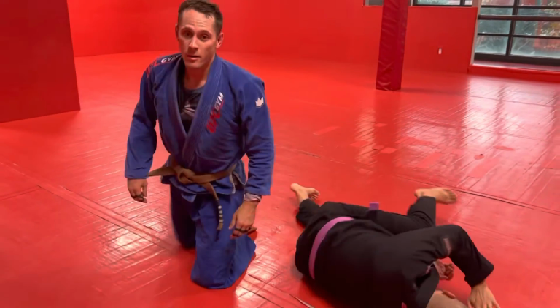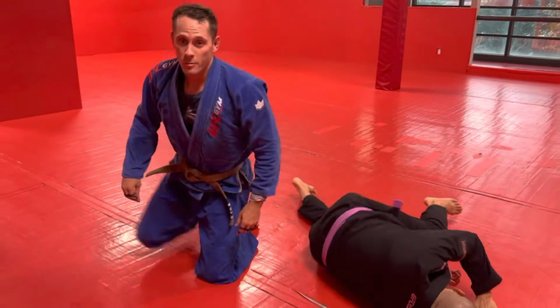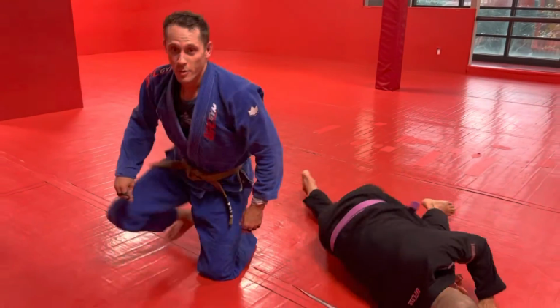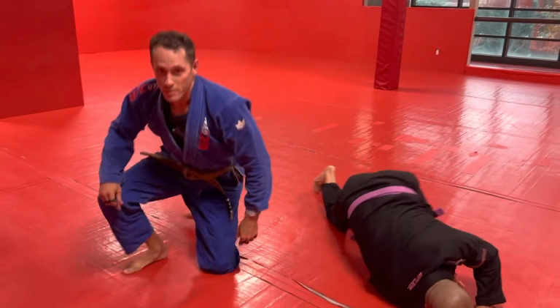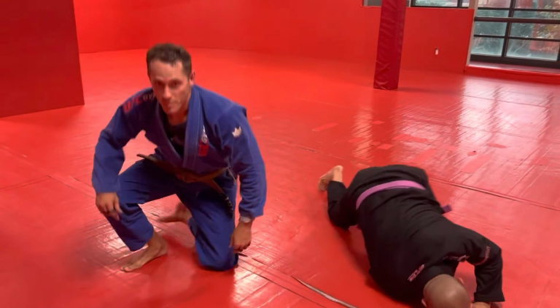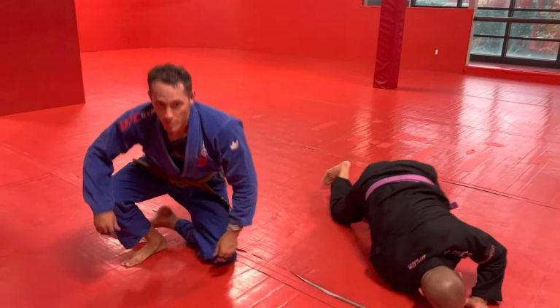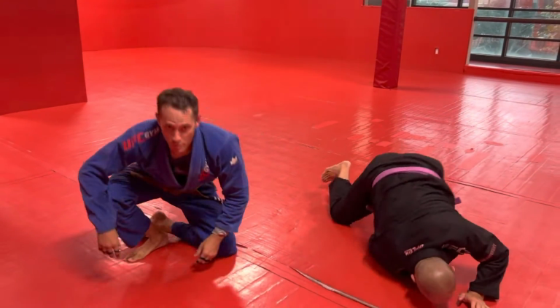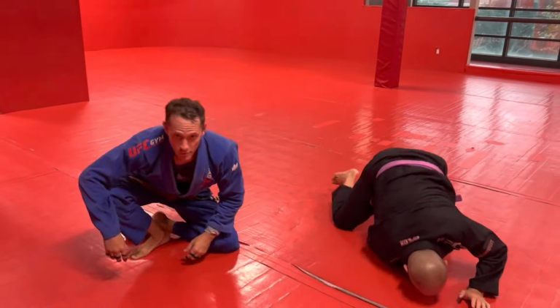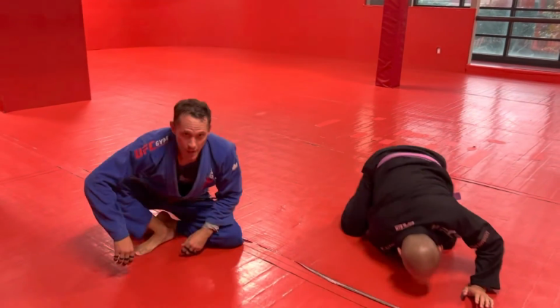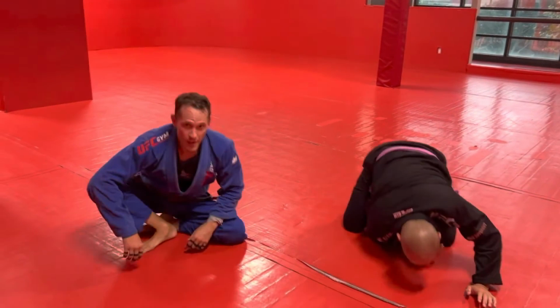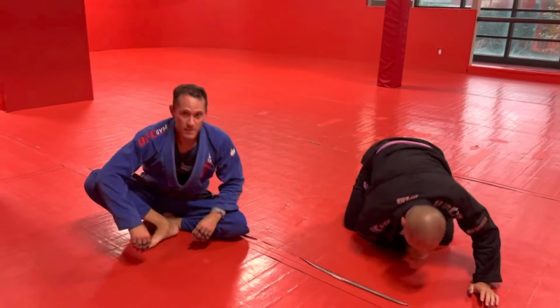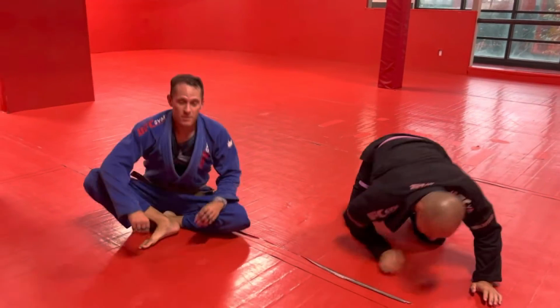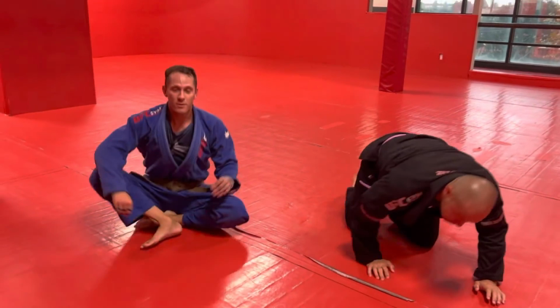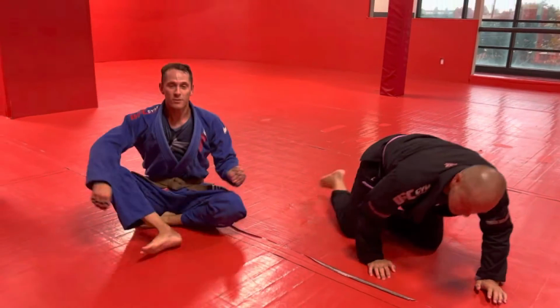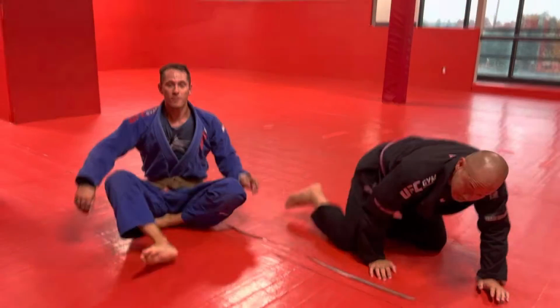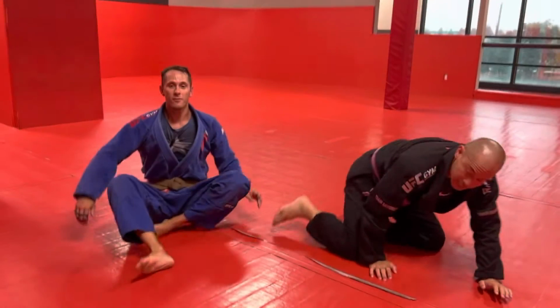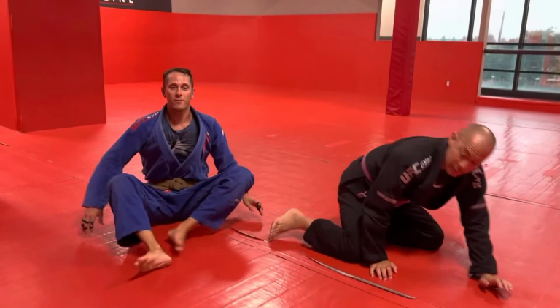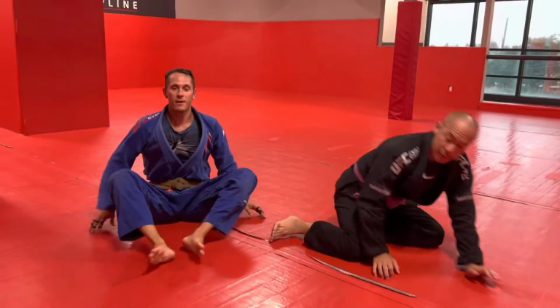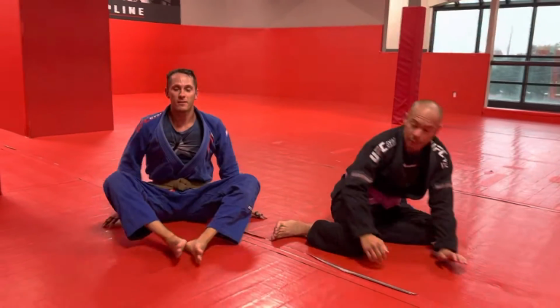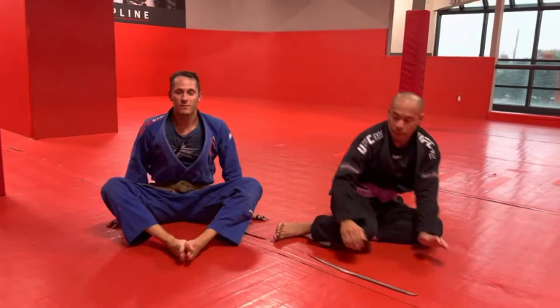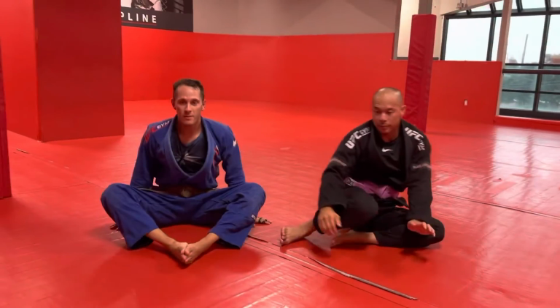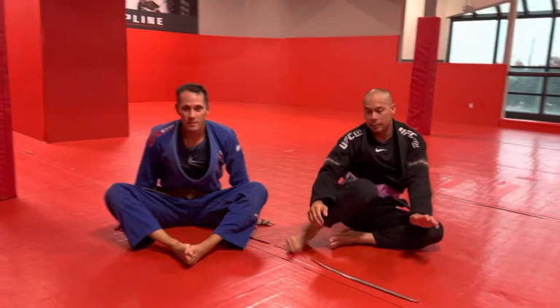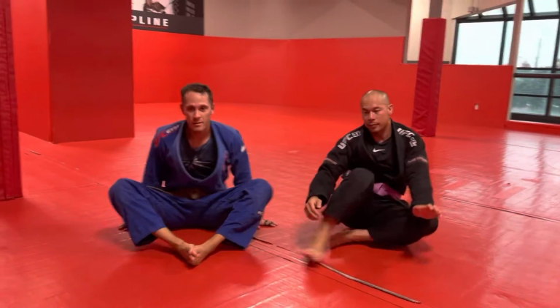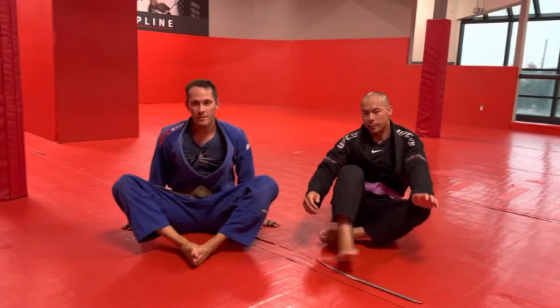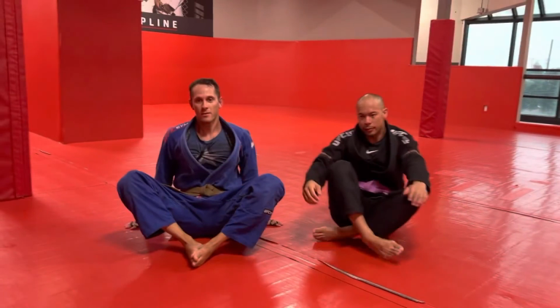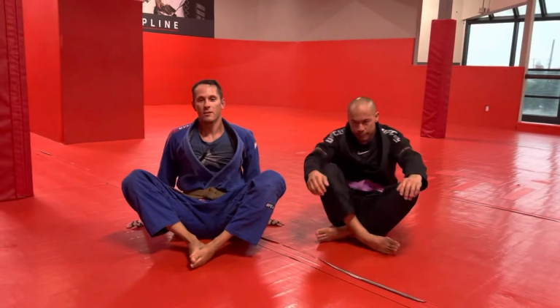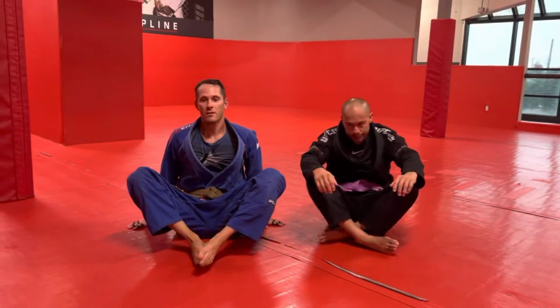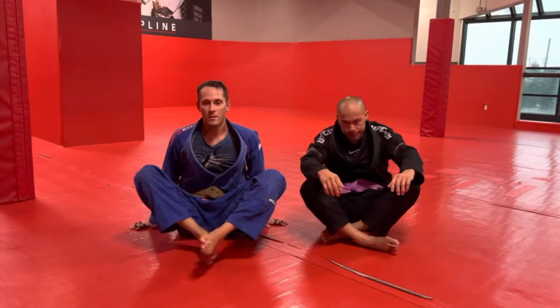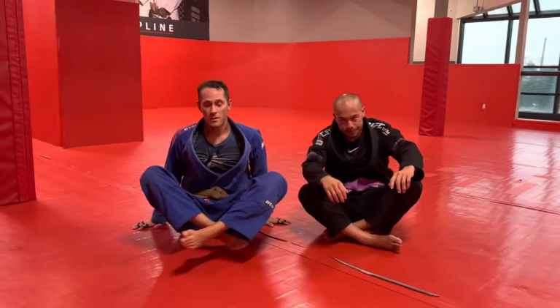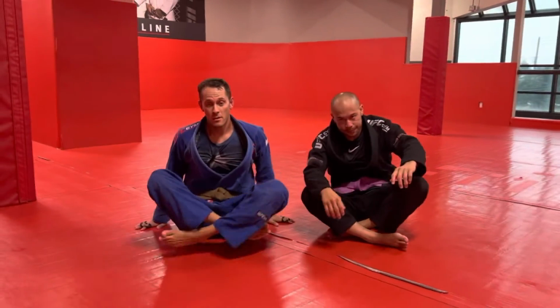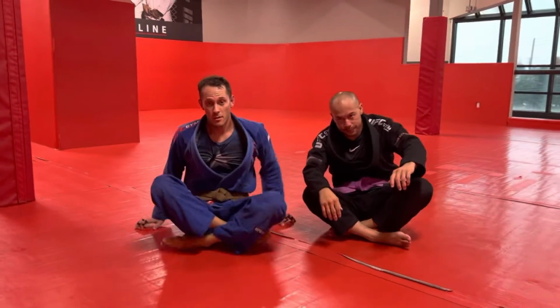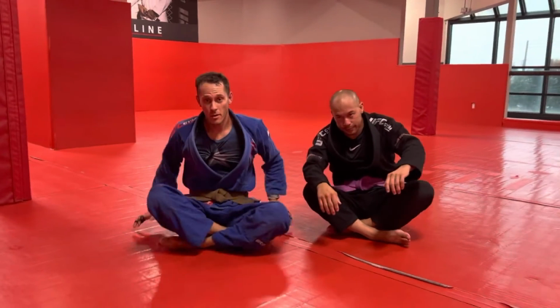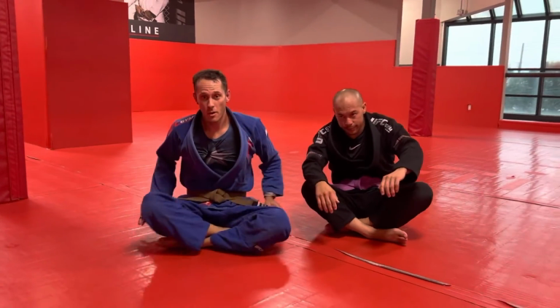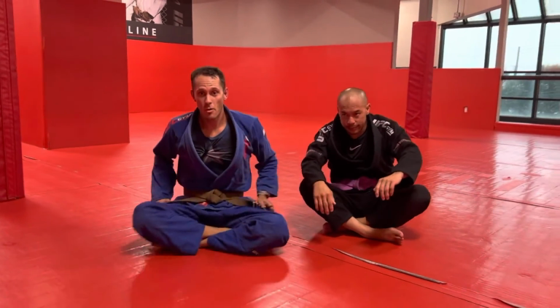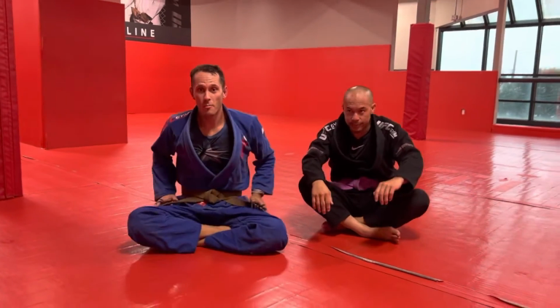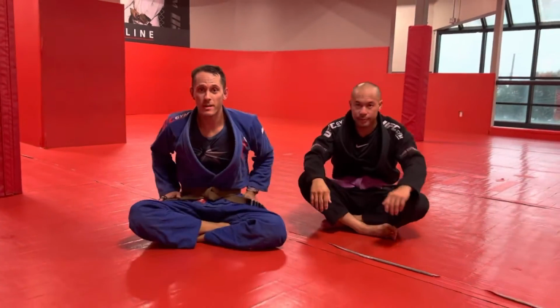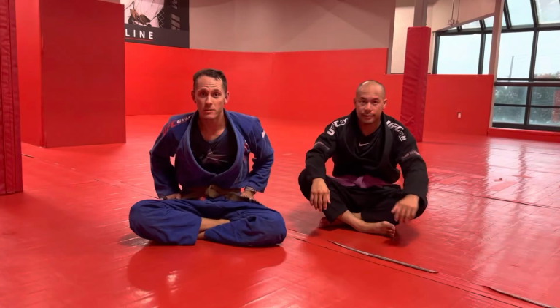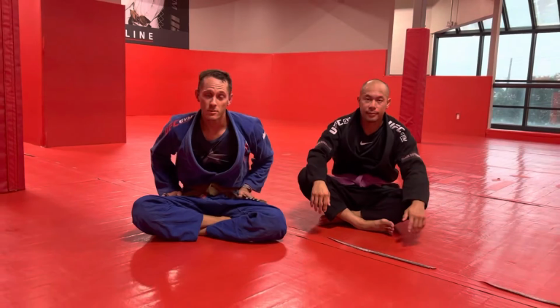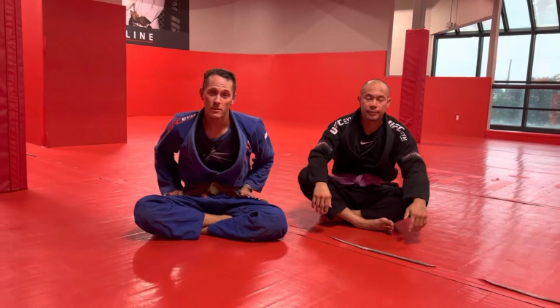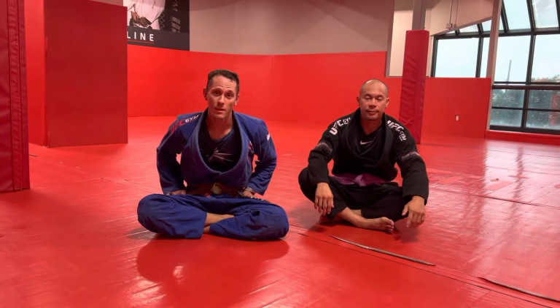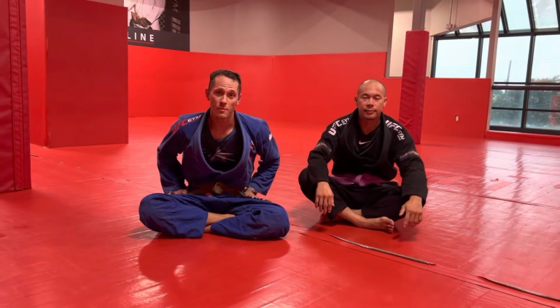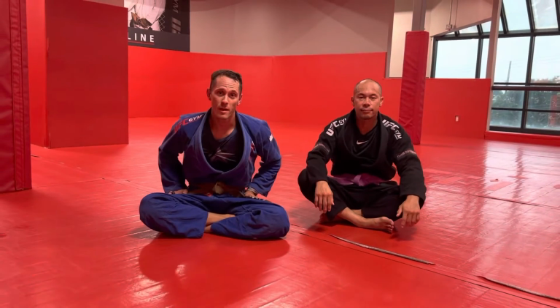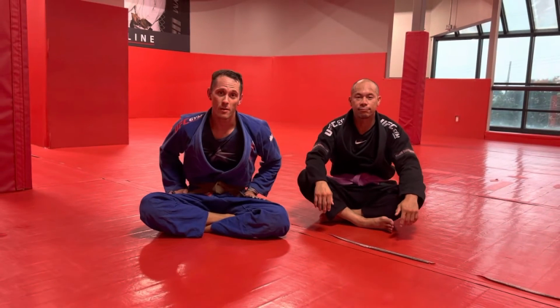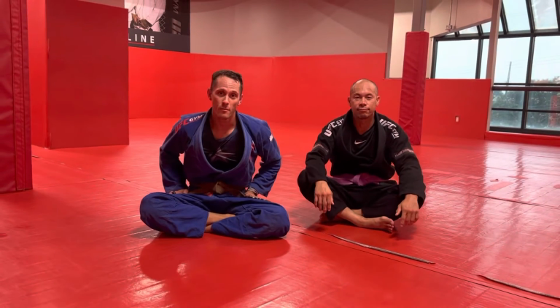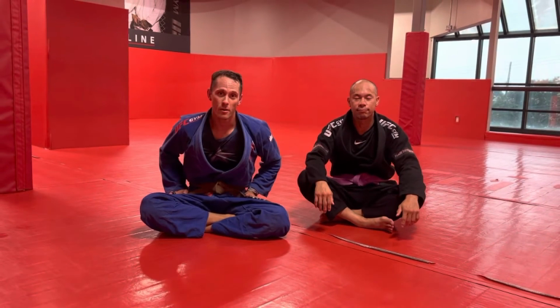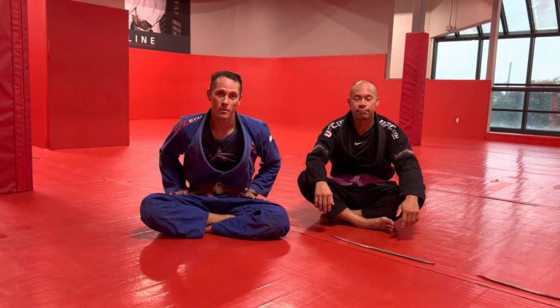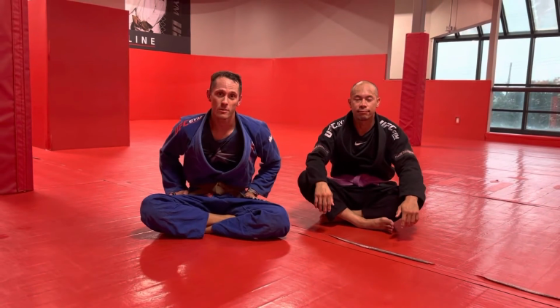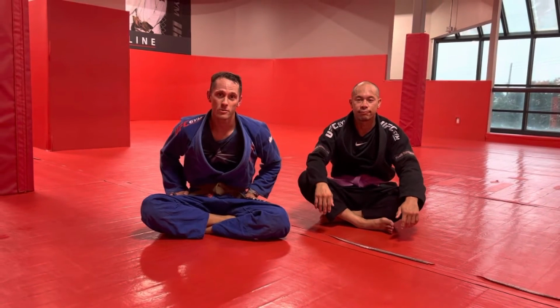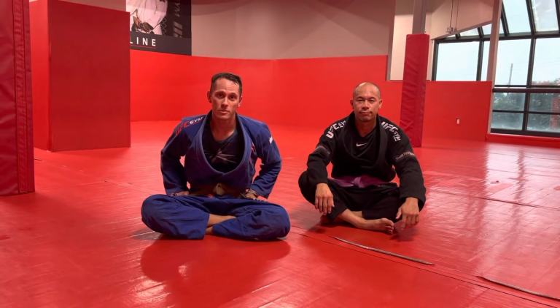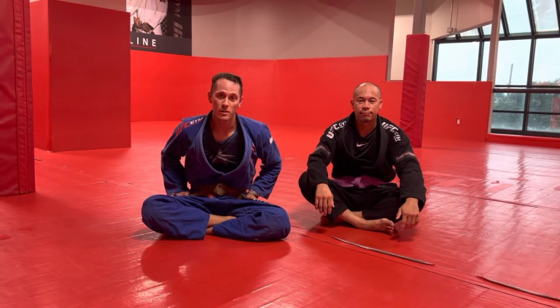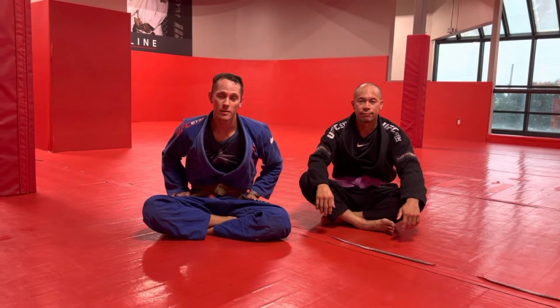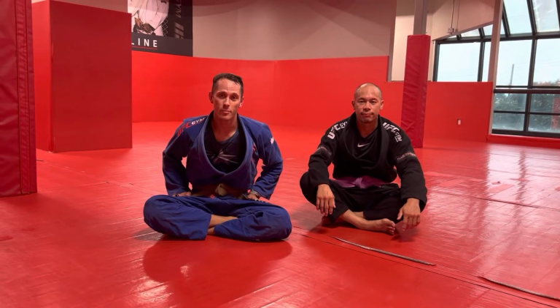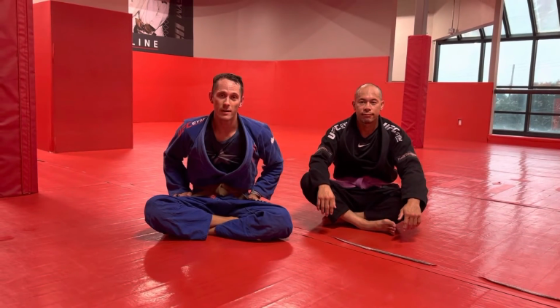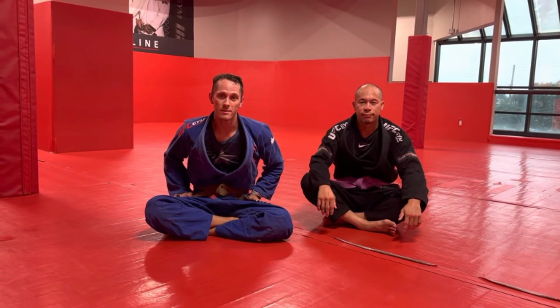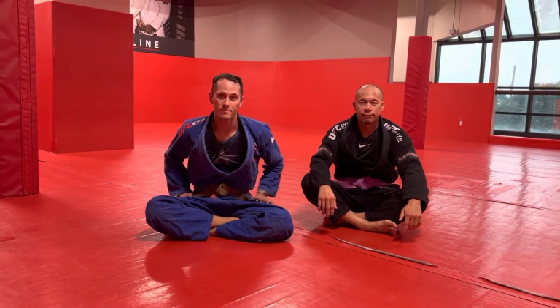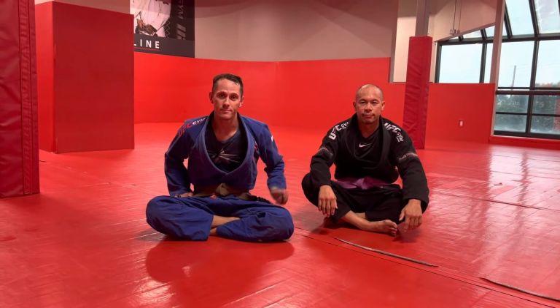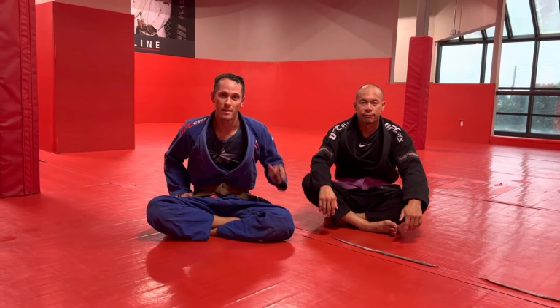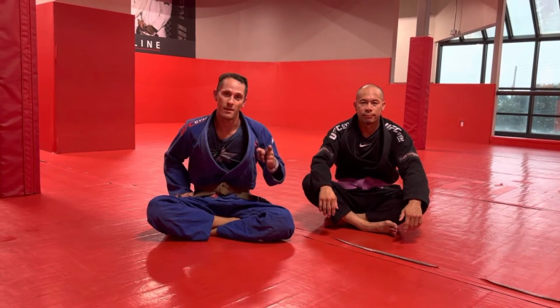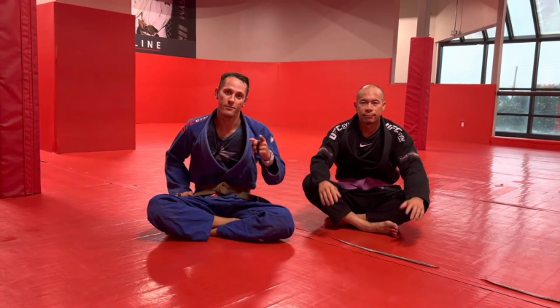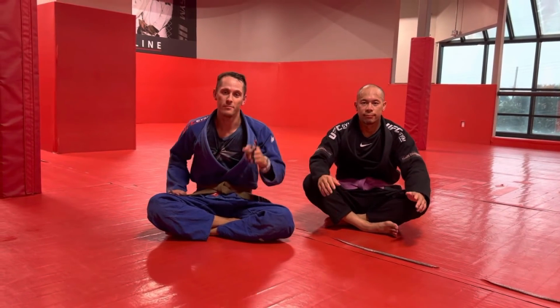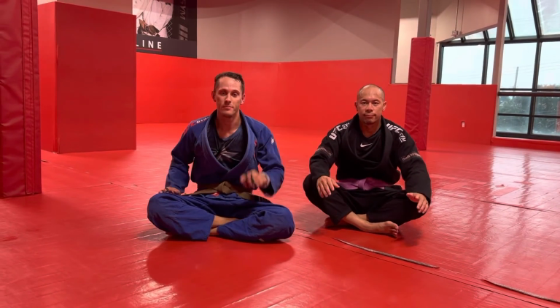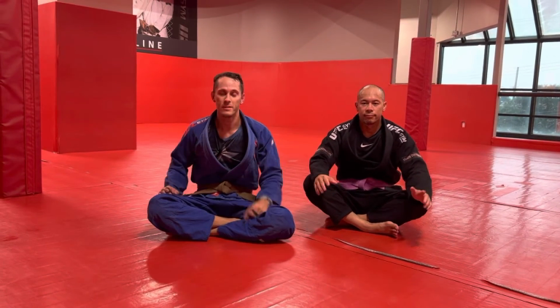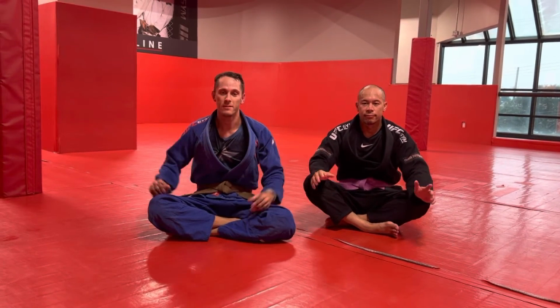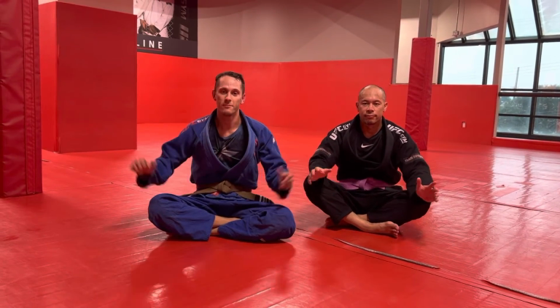Pretty simple move, guys. Real effective. Good home base to escape from that armbar. Drill it, practice it, have fun, be safe.